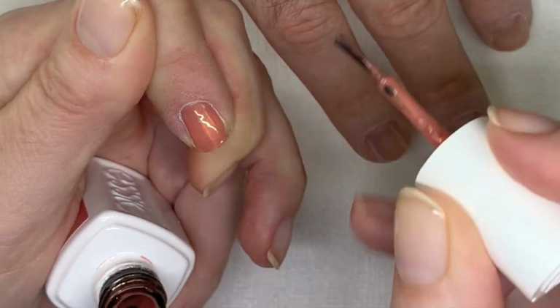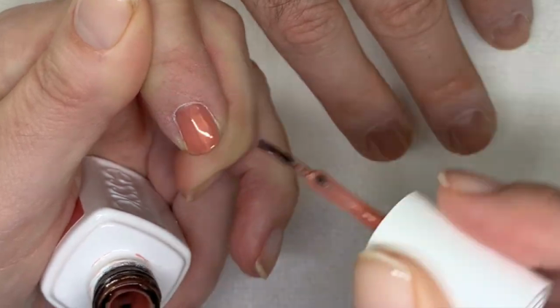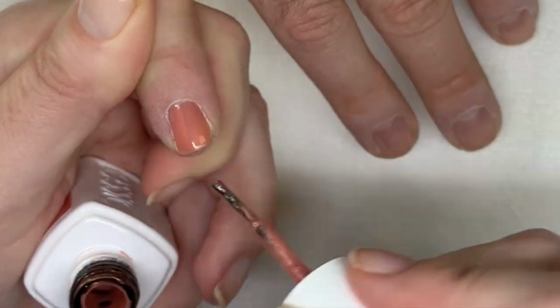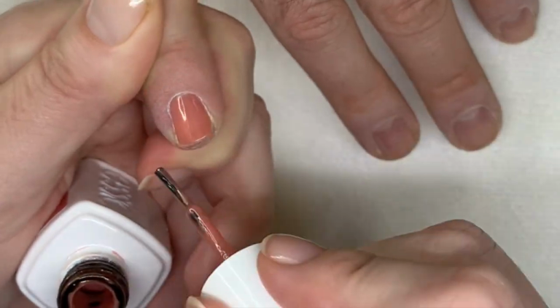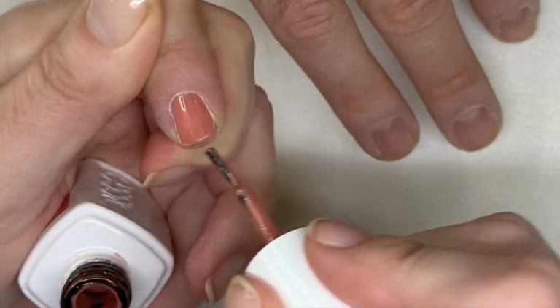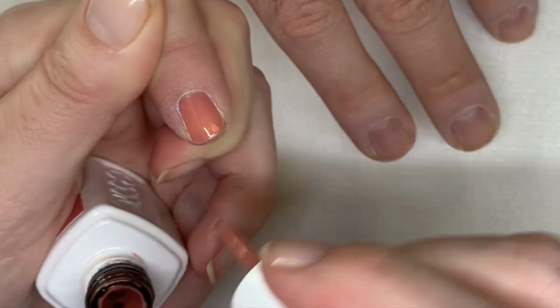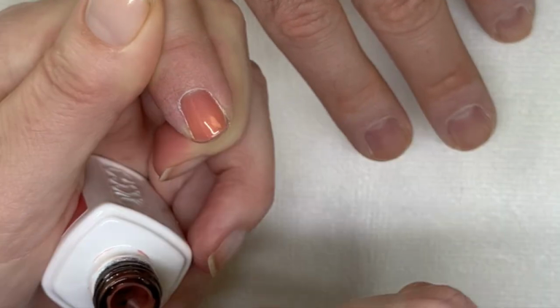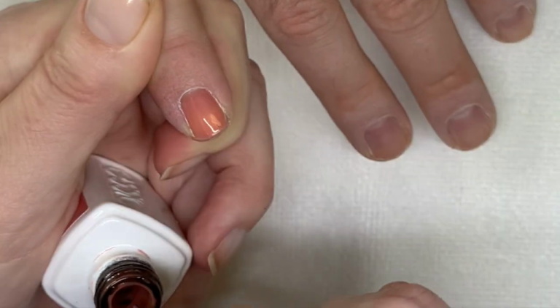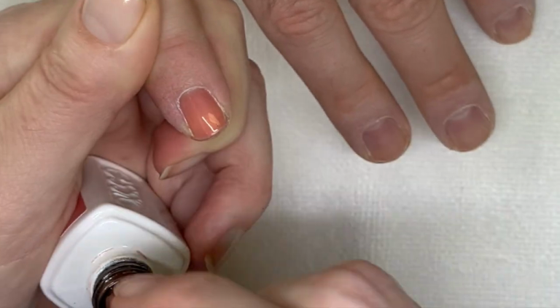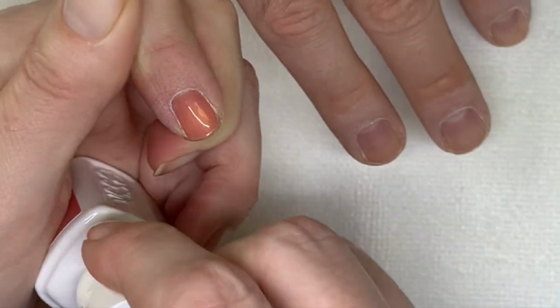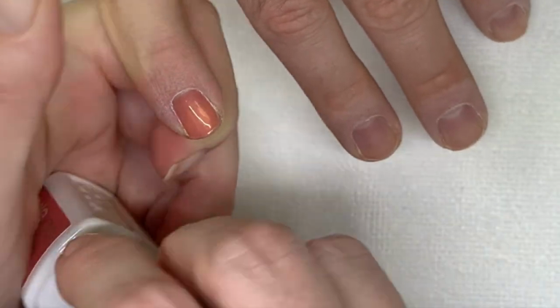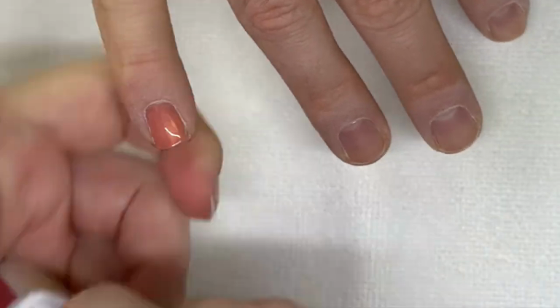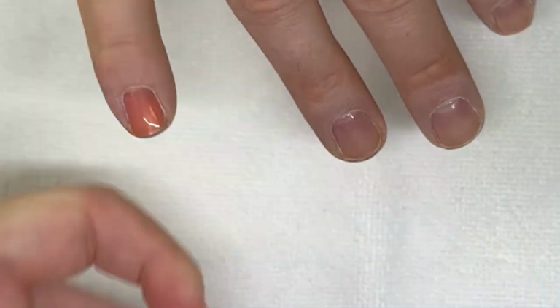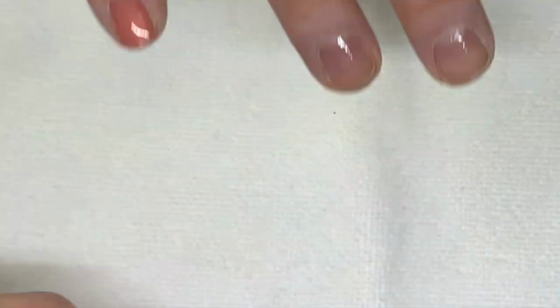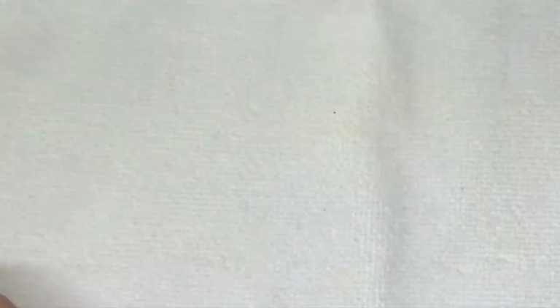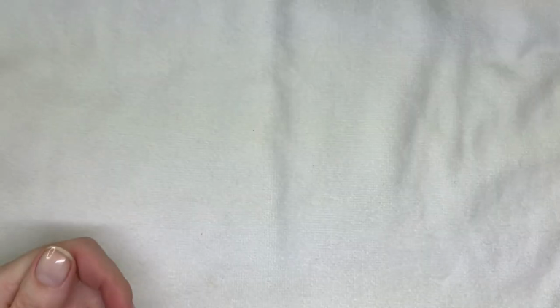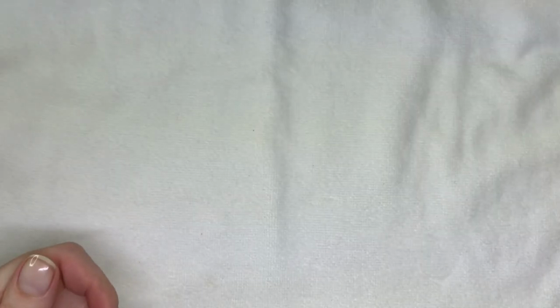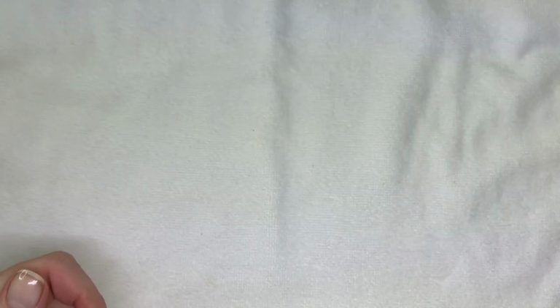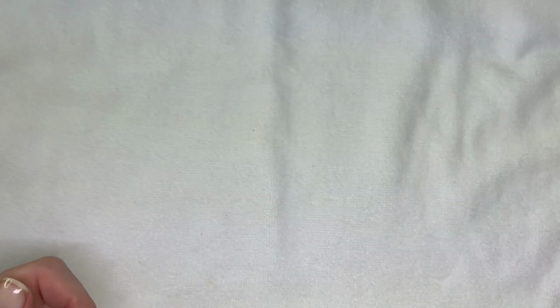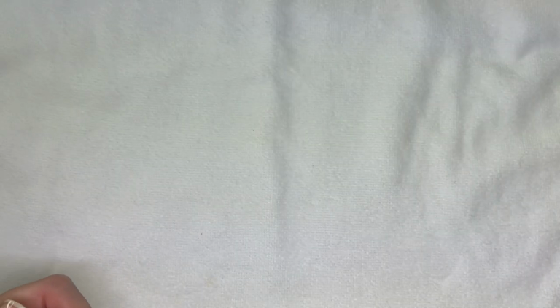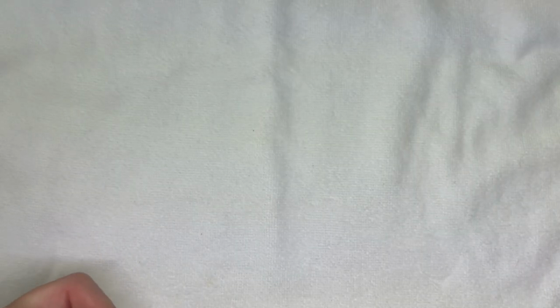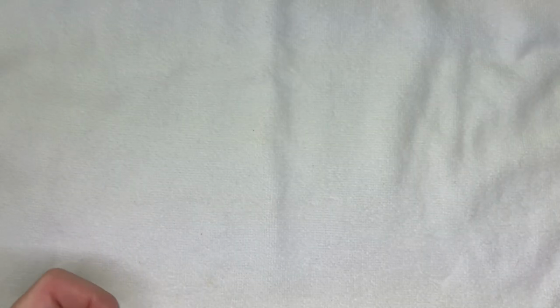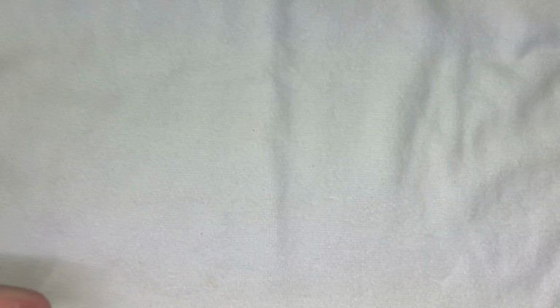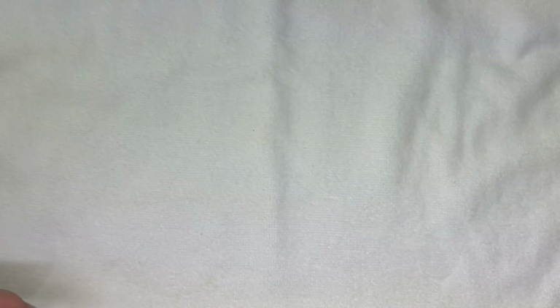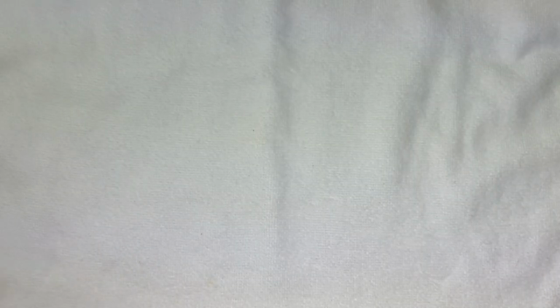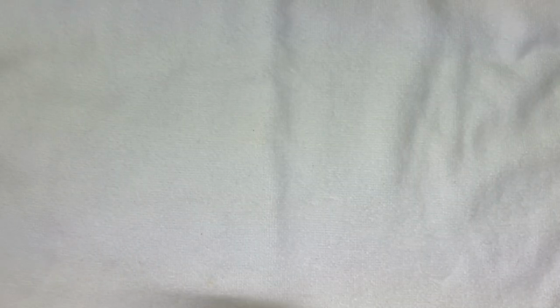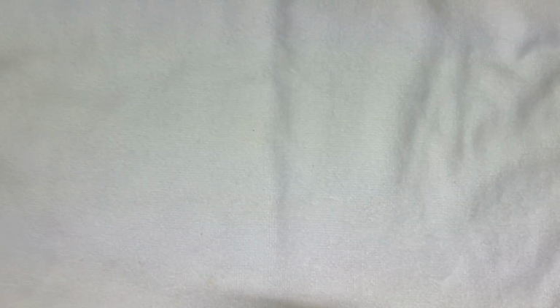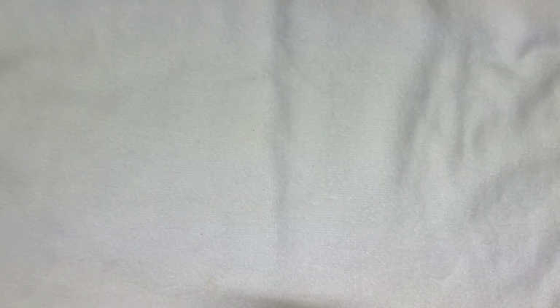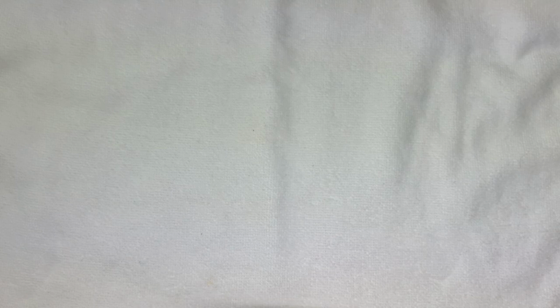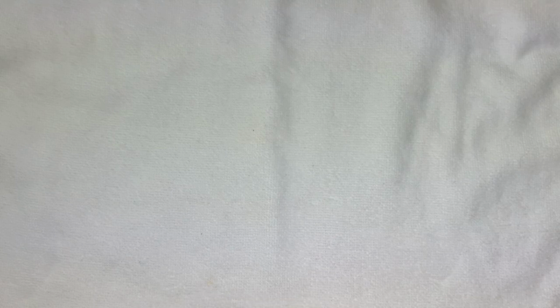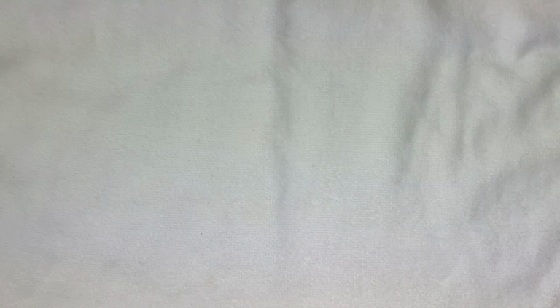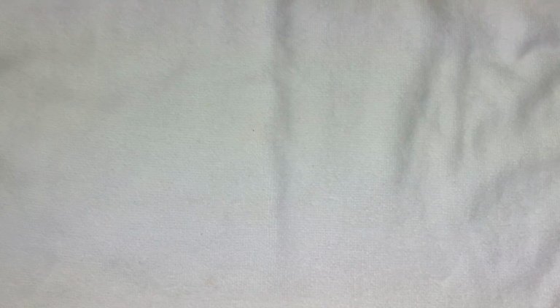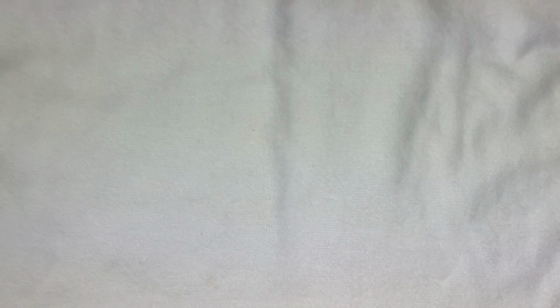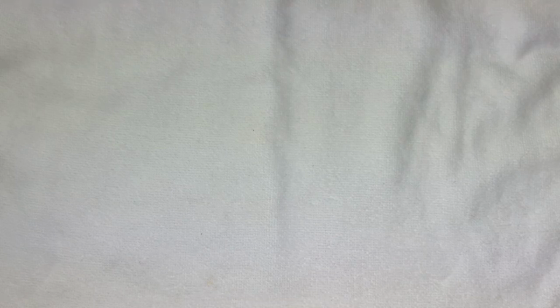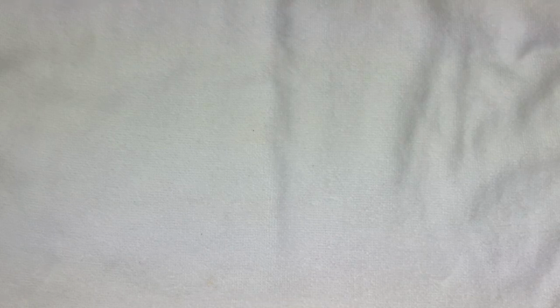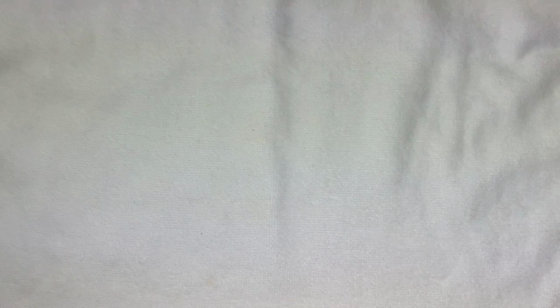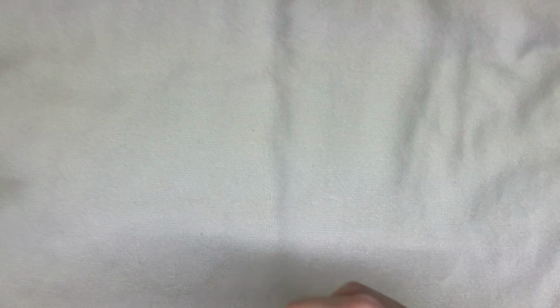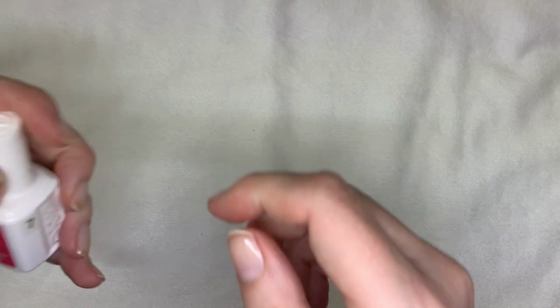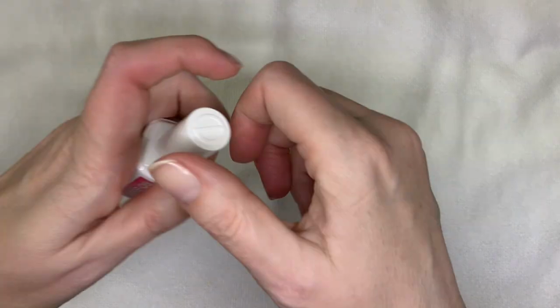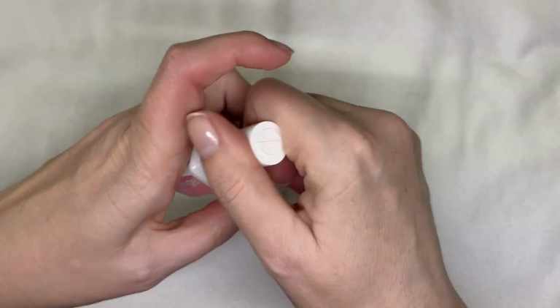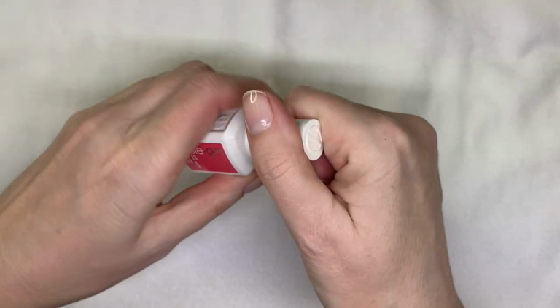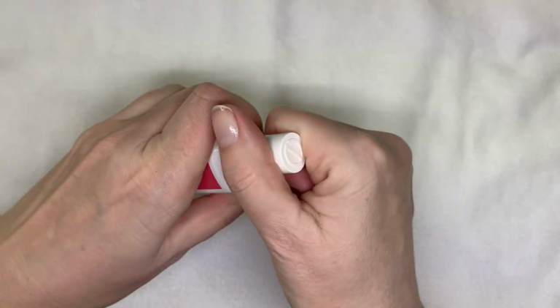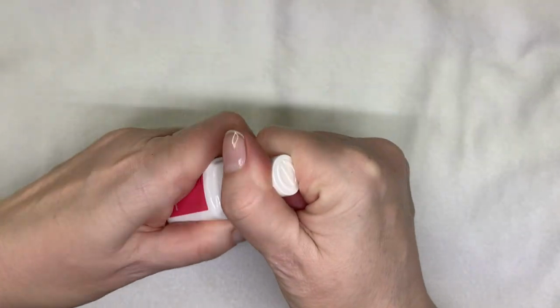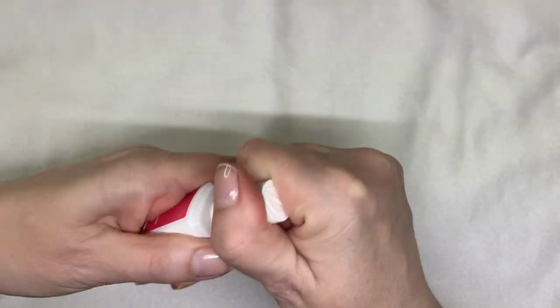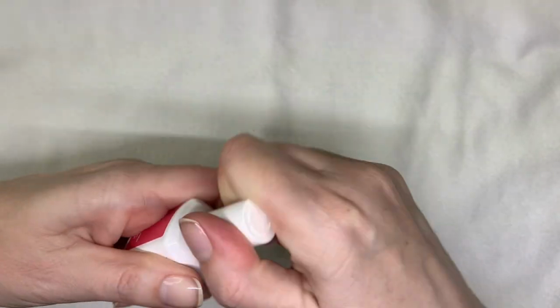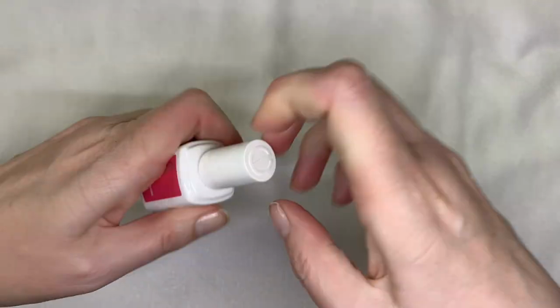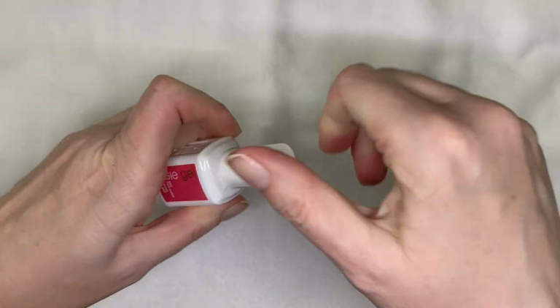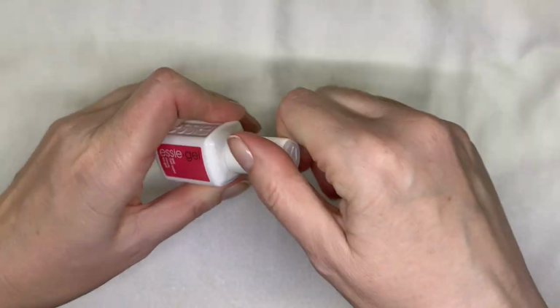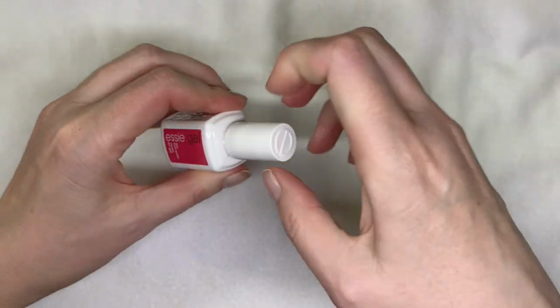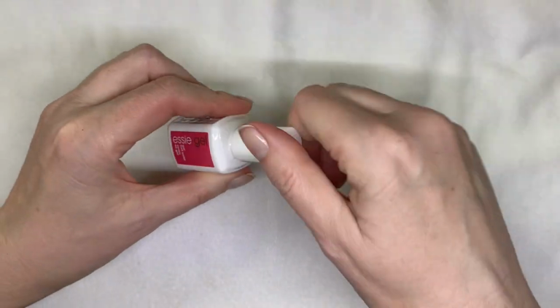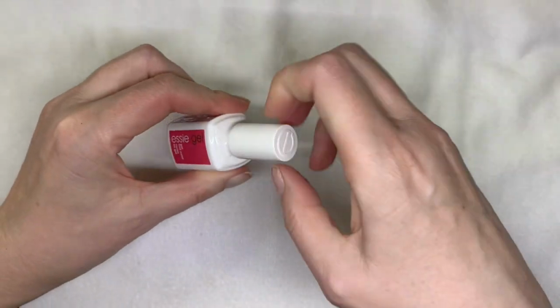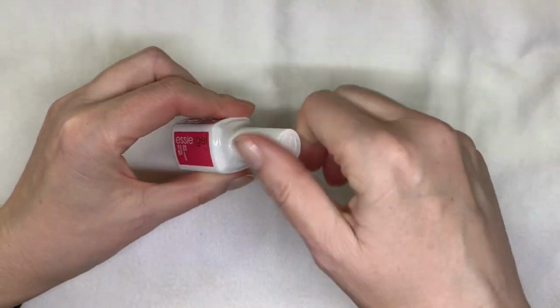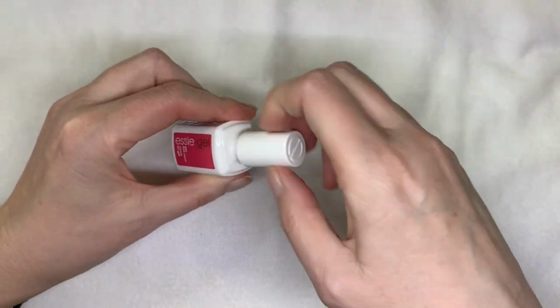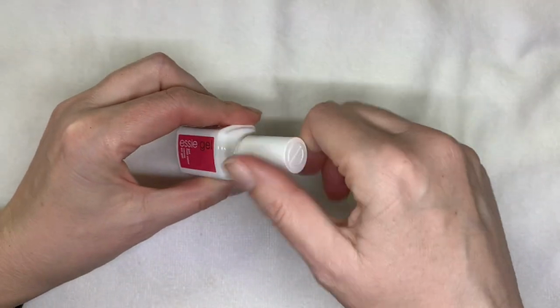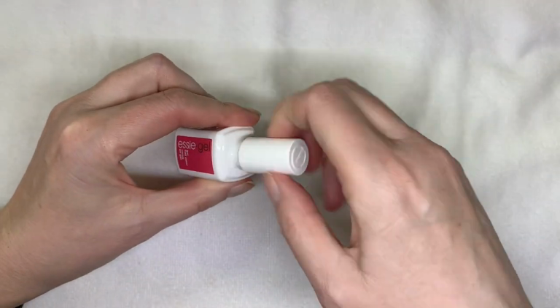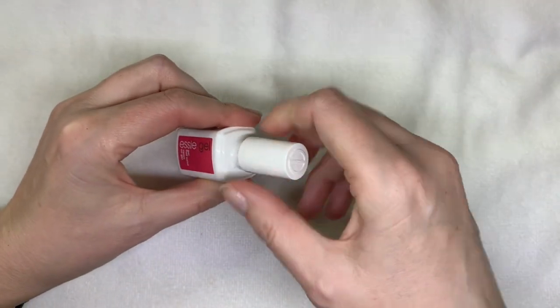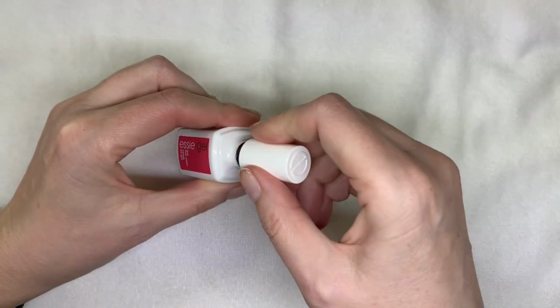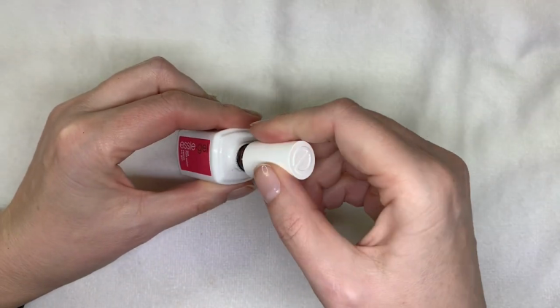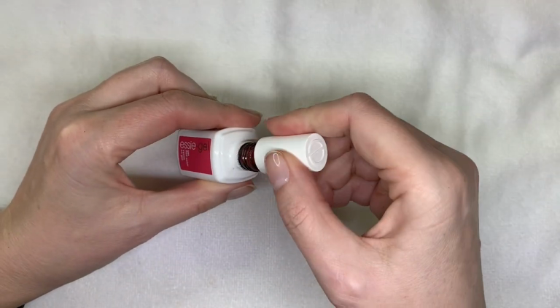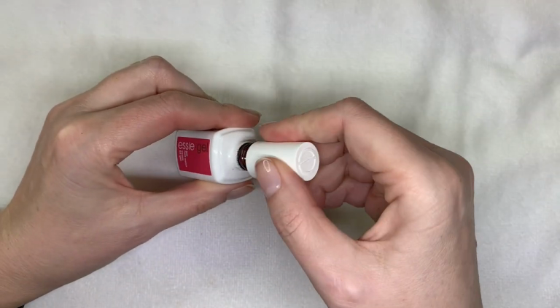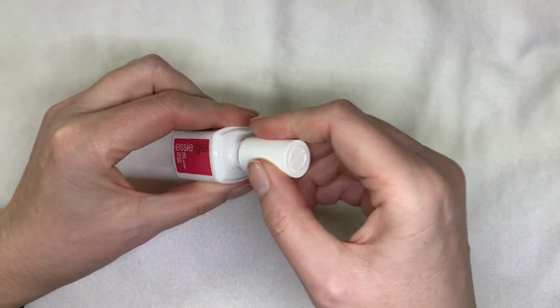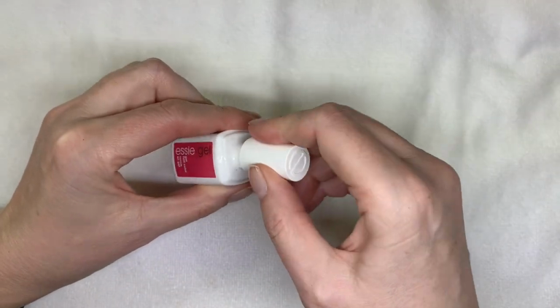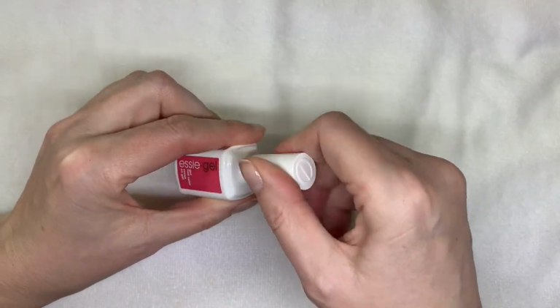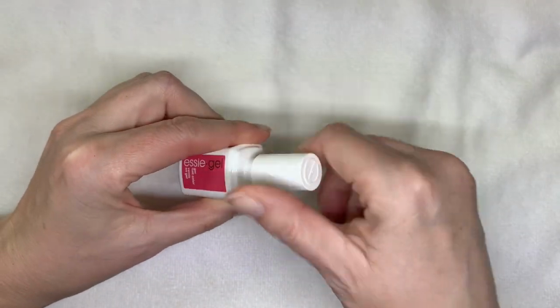So I just wrapped the free edge kind of this way a little bit. Do the flash-freeze — freeze cured, two to three seconds.